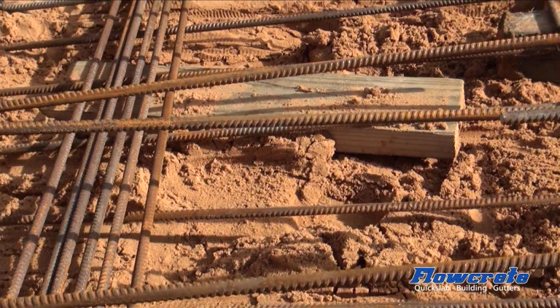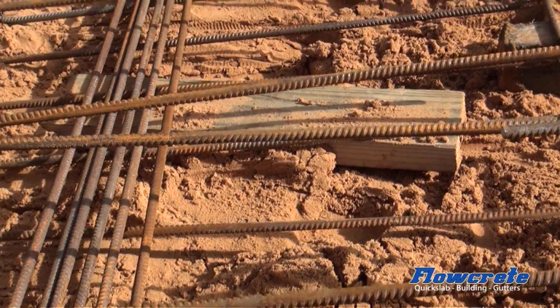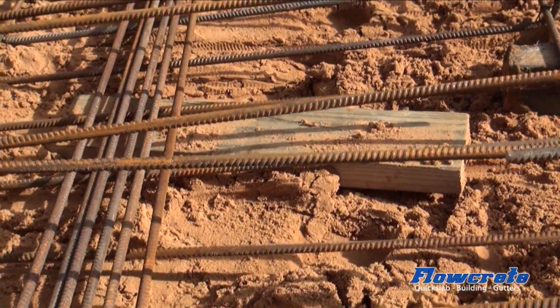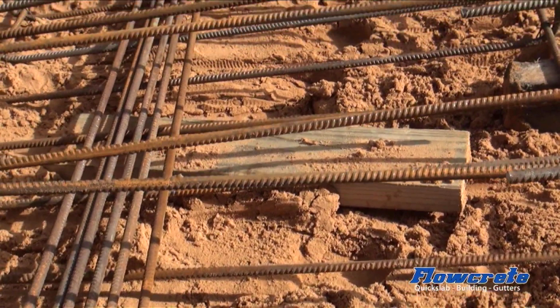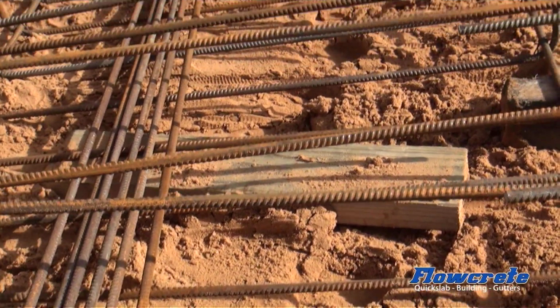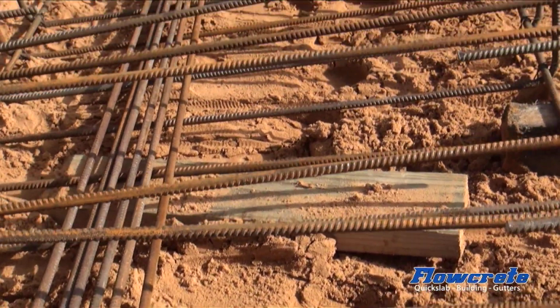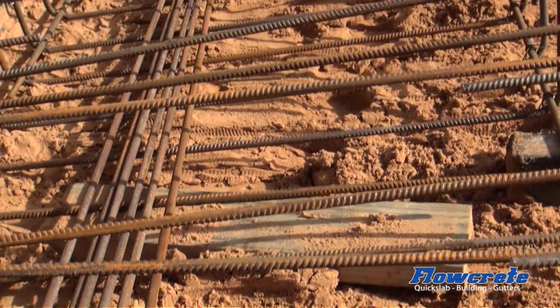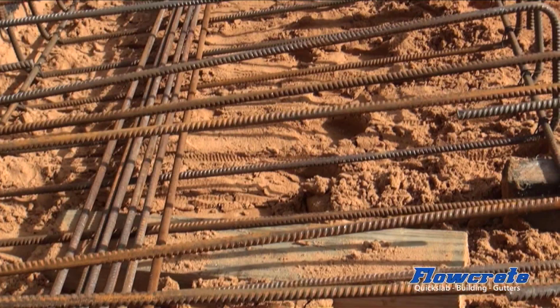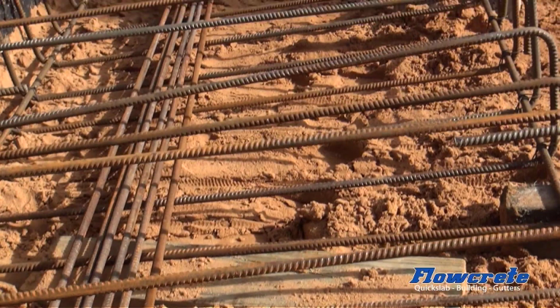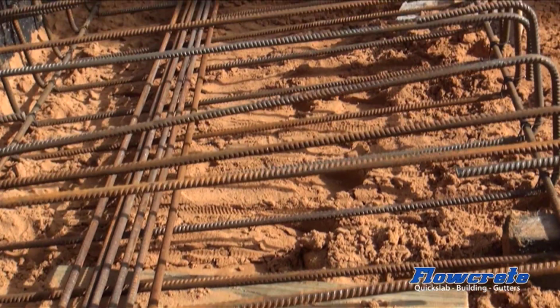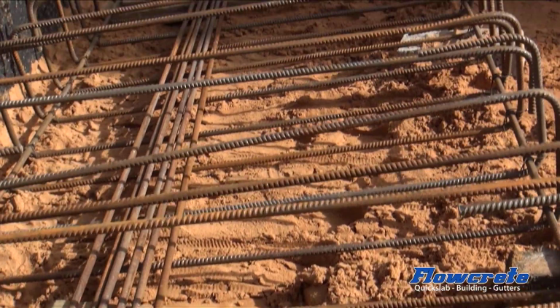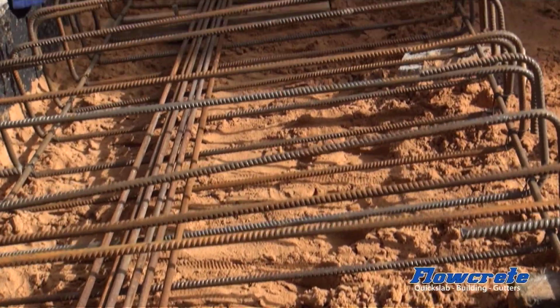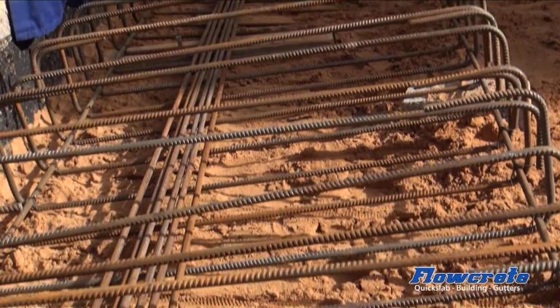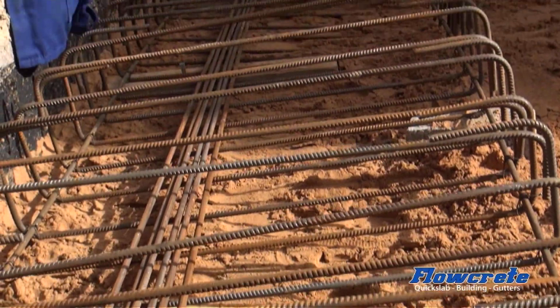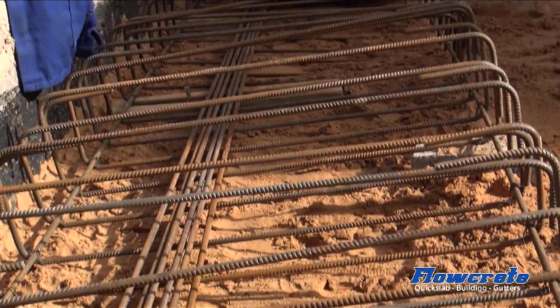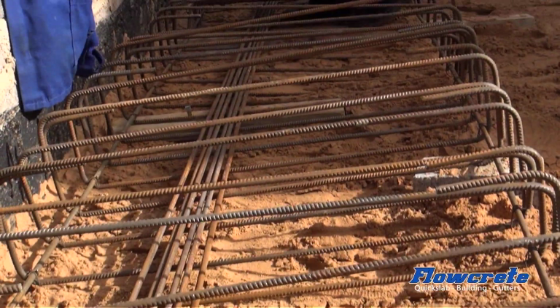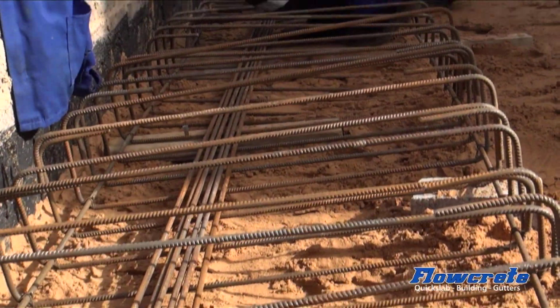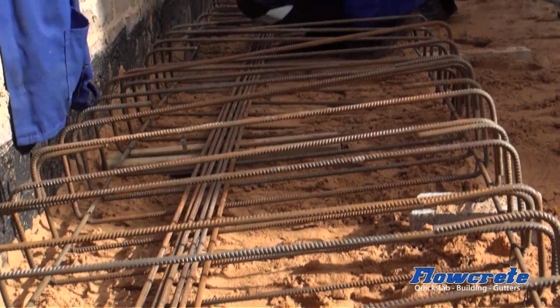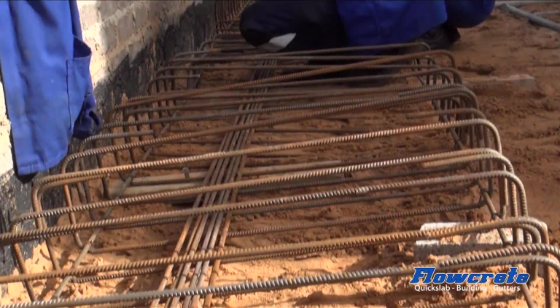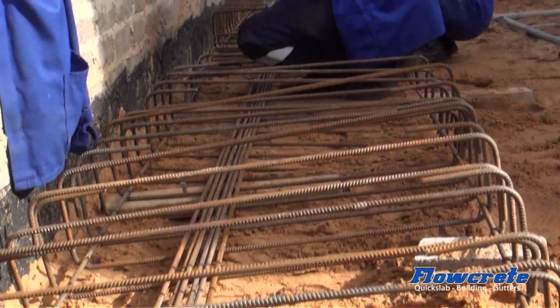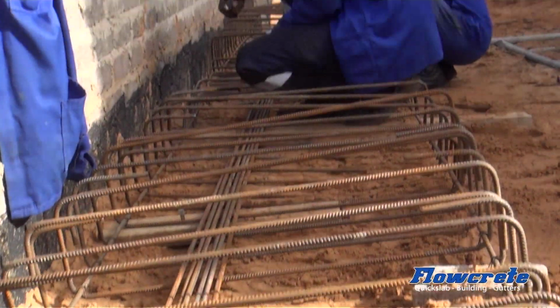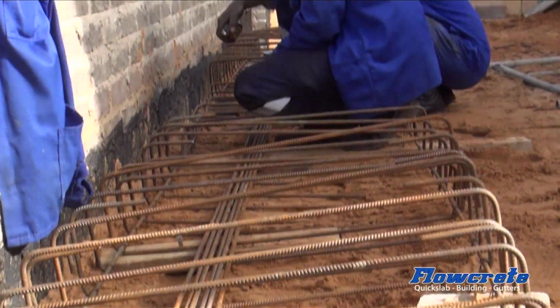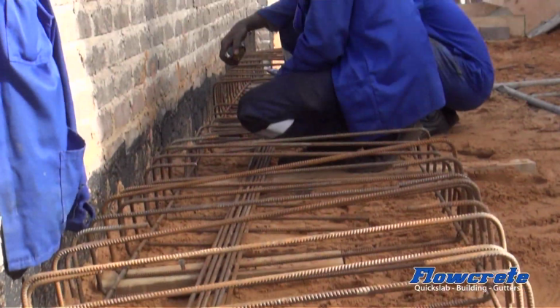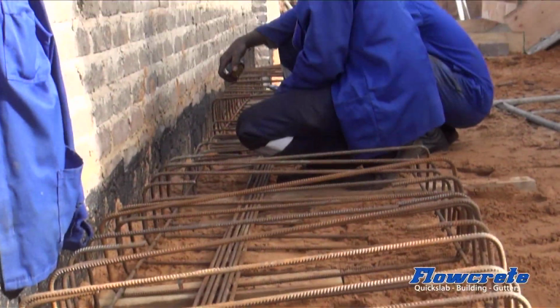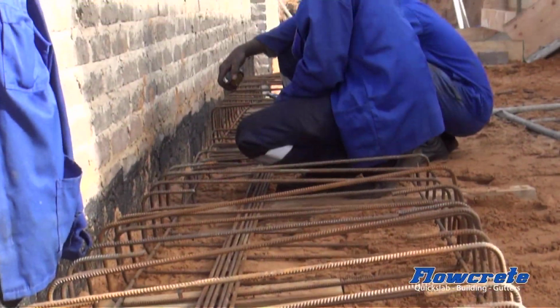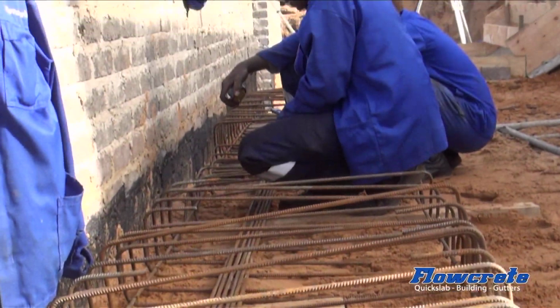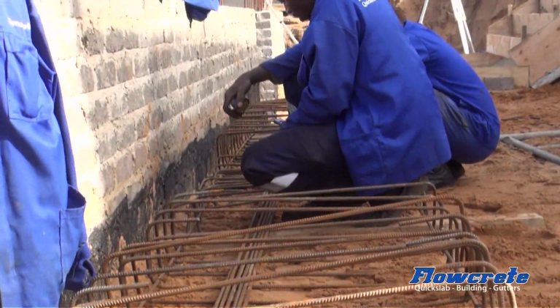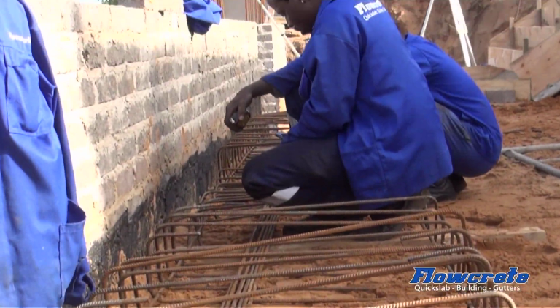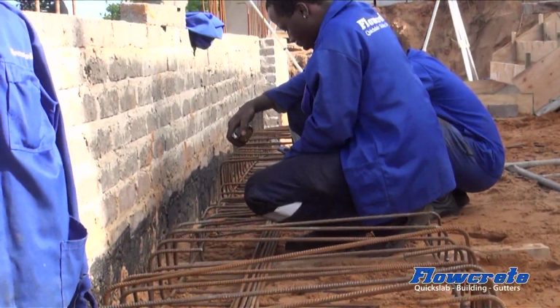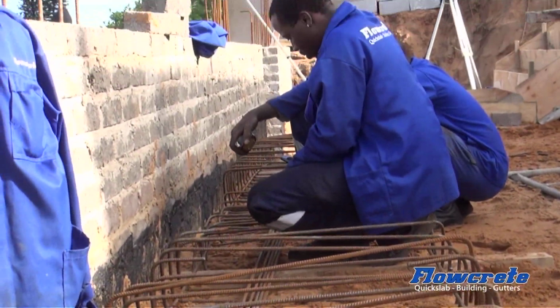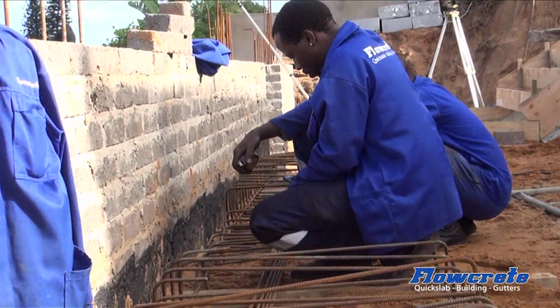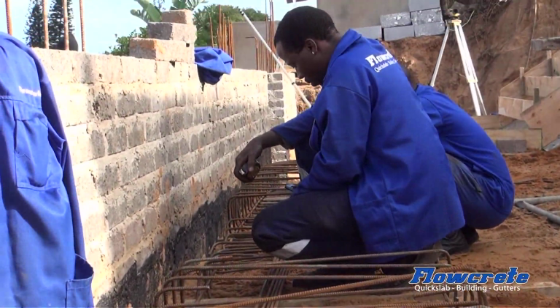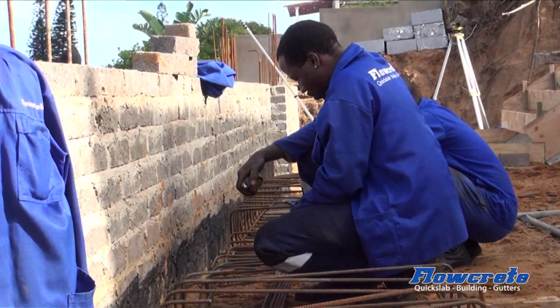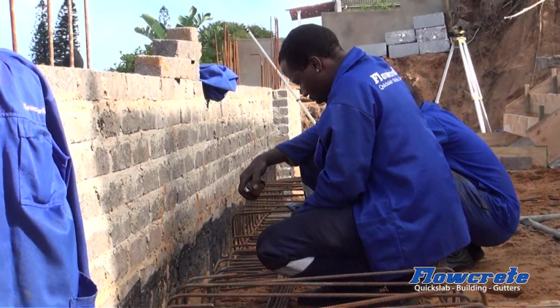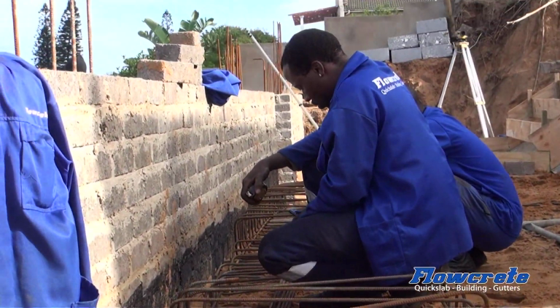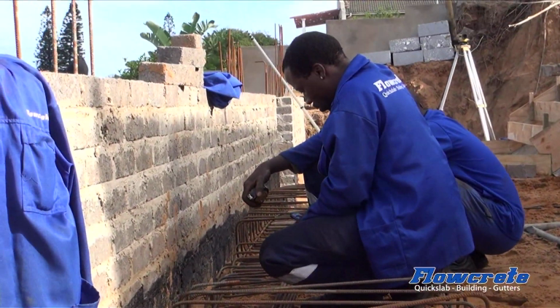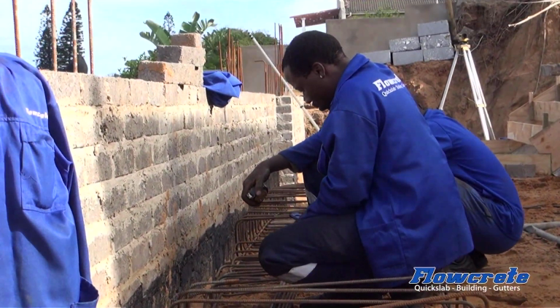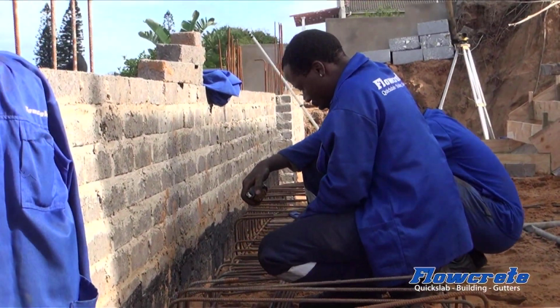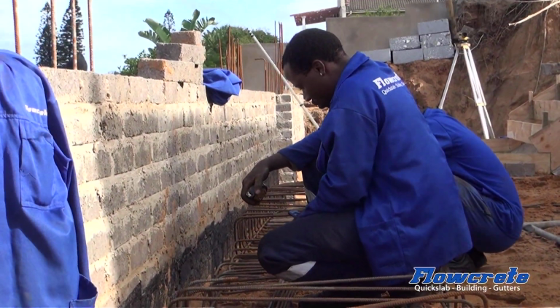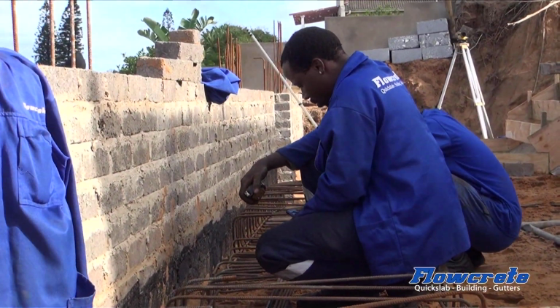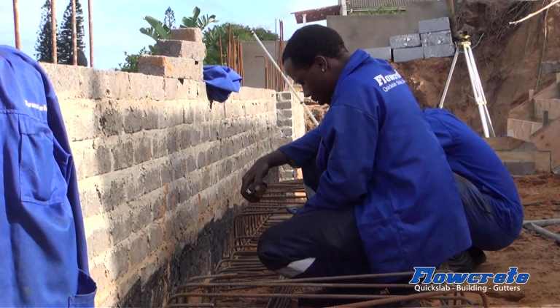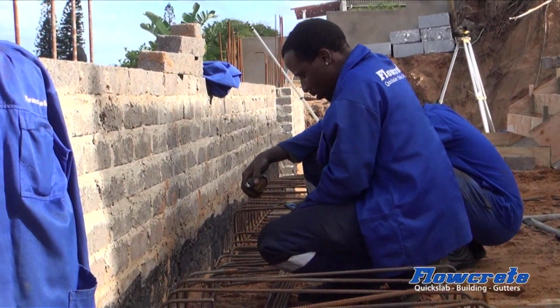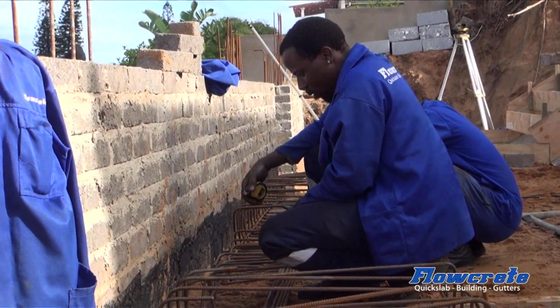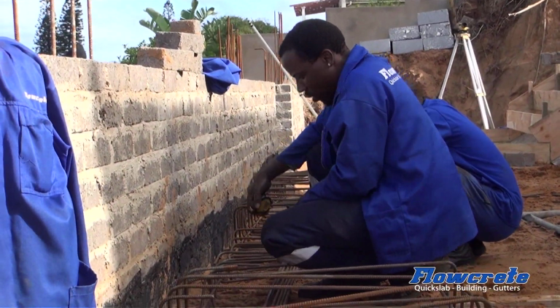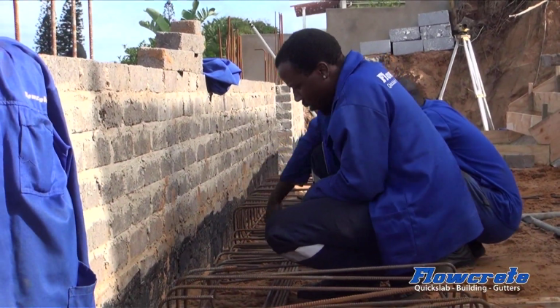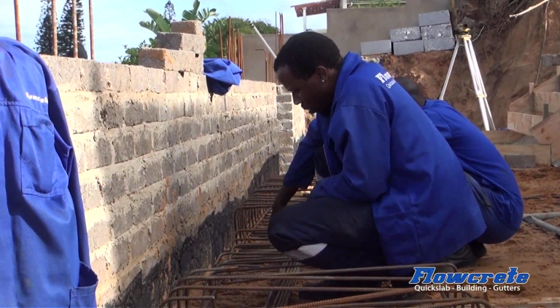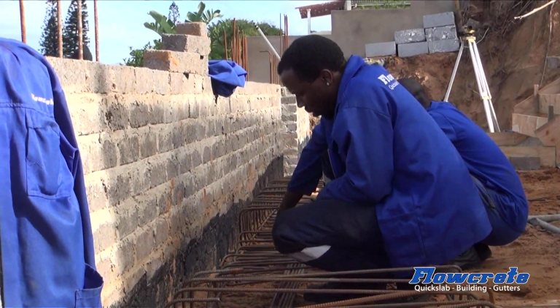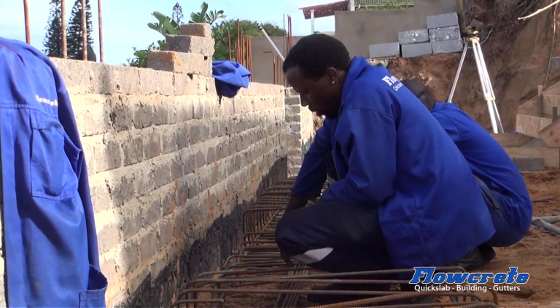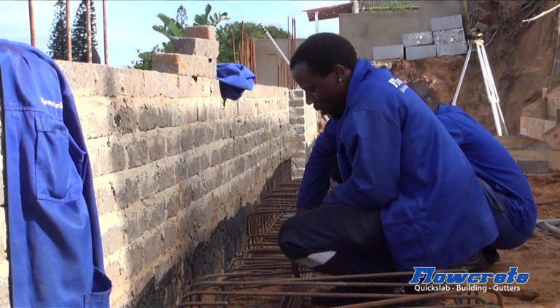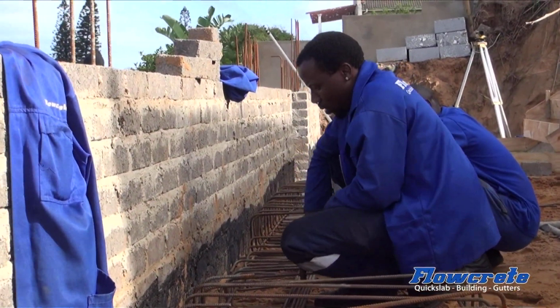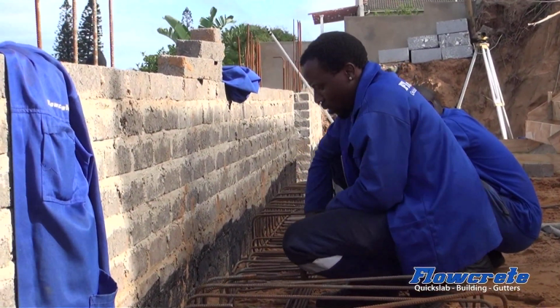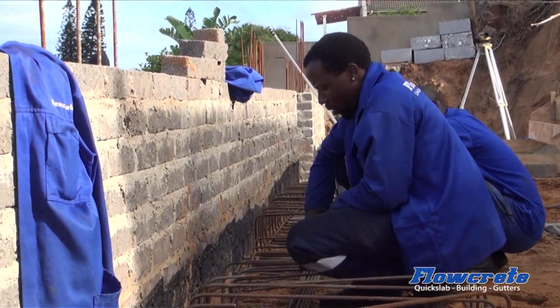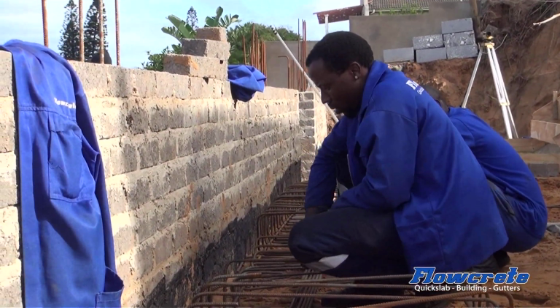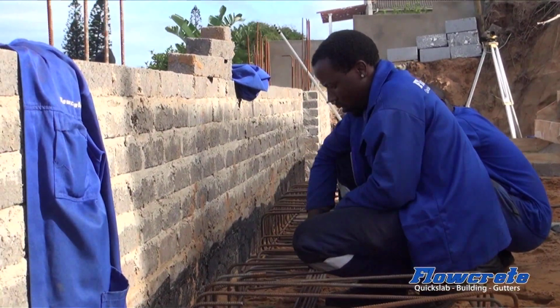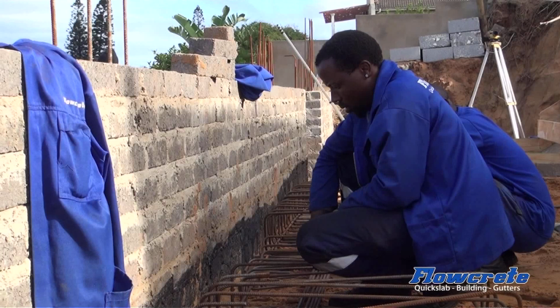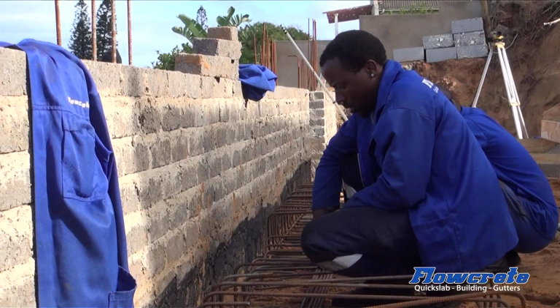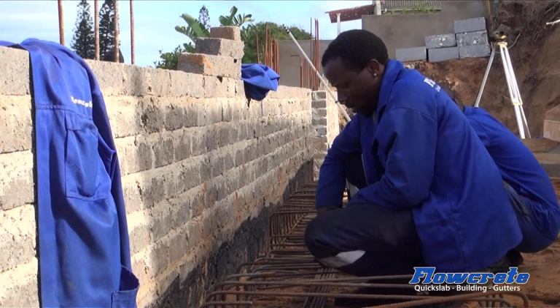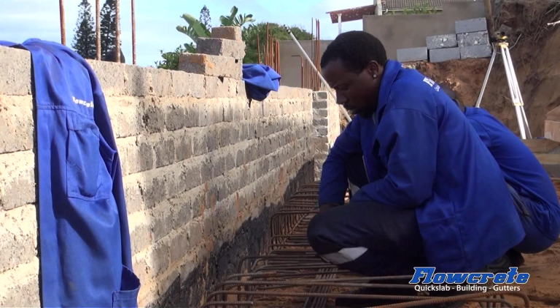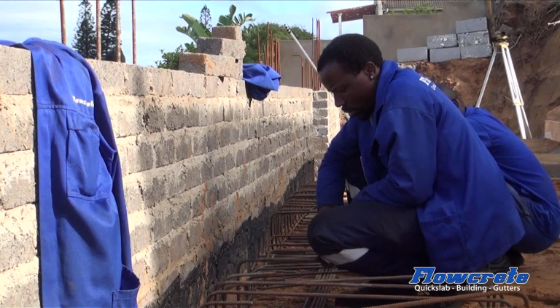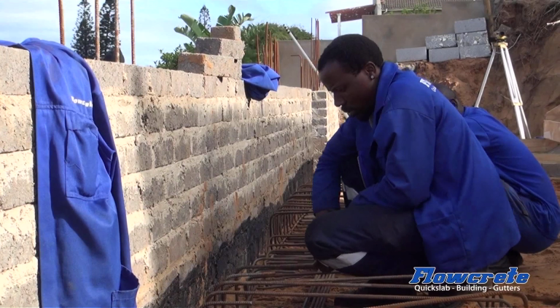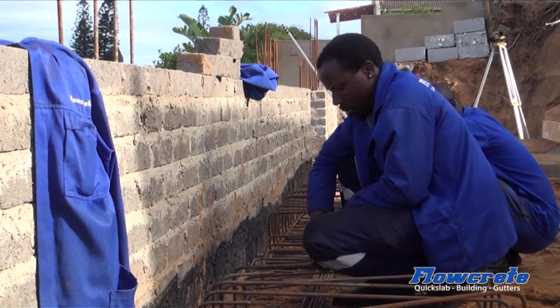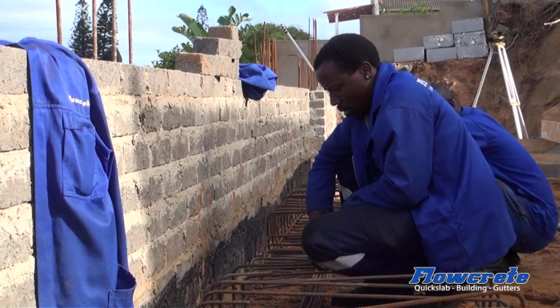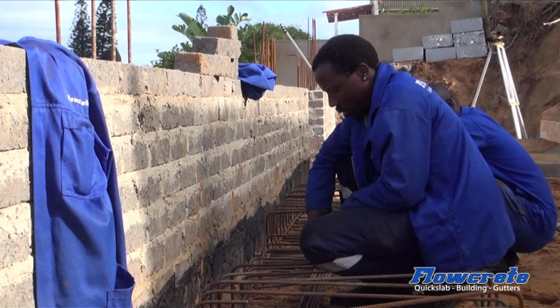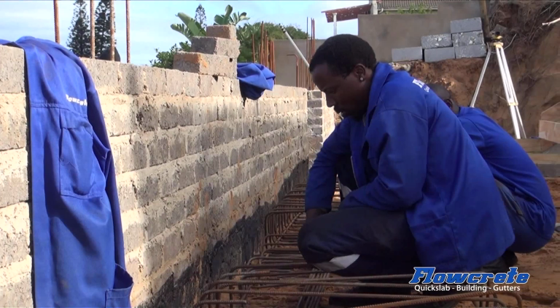The steel fixtures are busy preparing the ground beam that goes on top of the piles here. As you can see, they're busy tying all the reinforcing together.